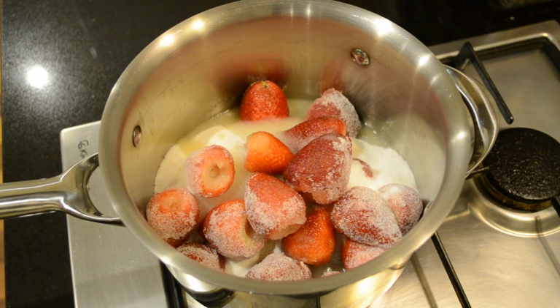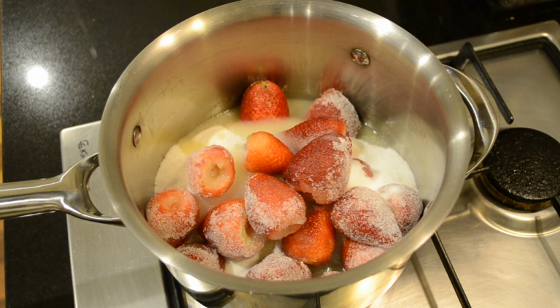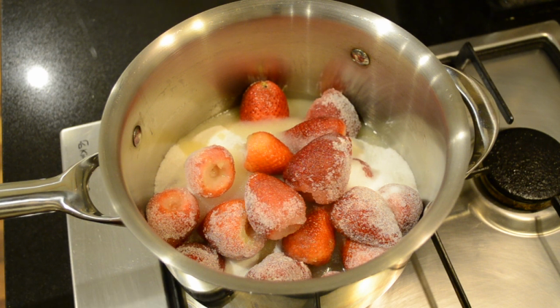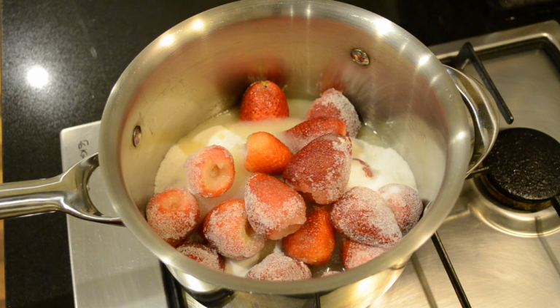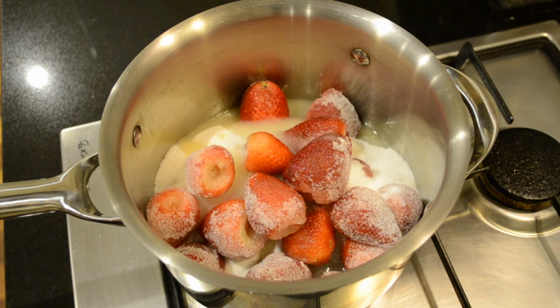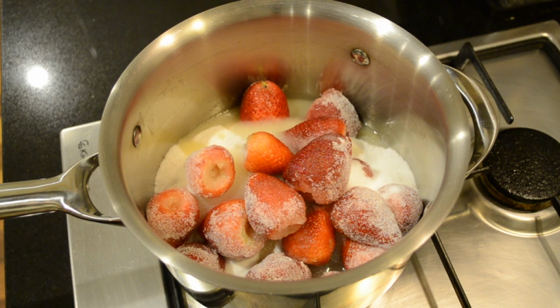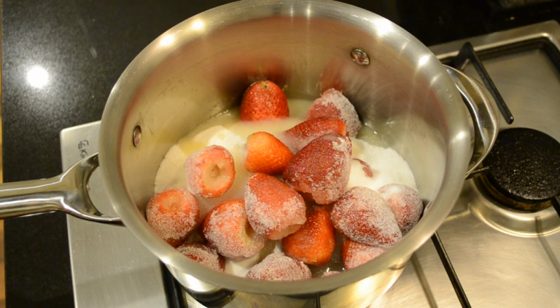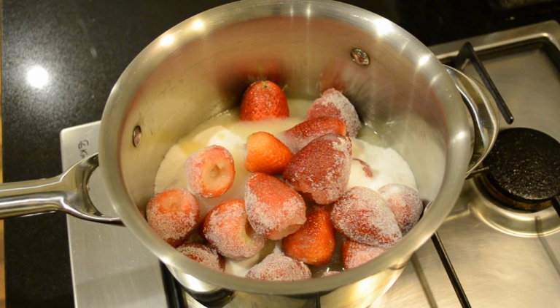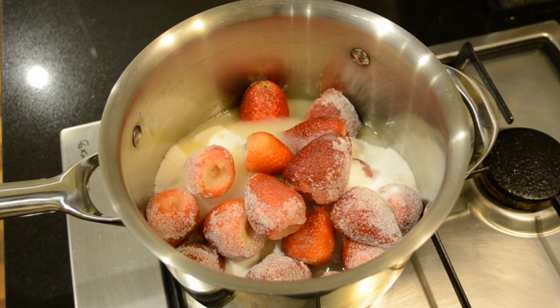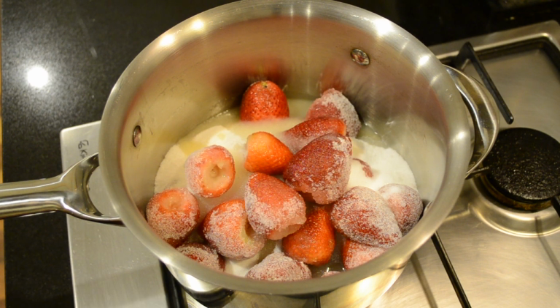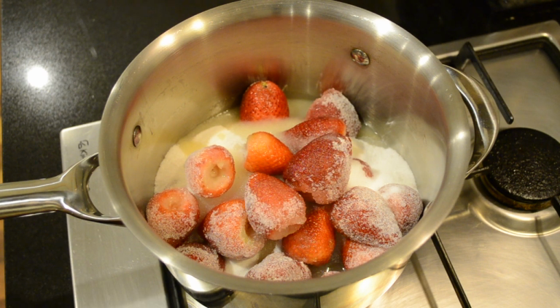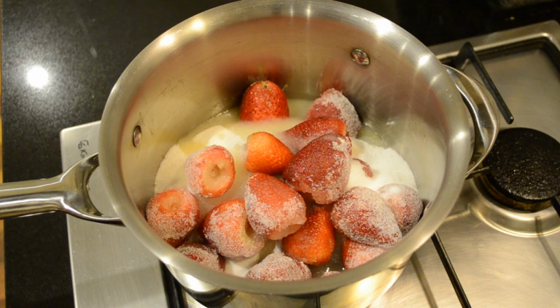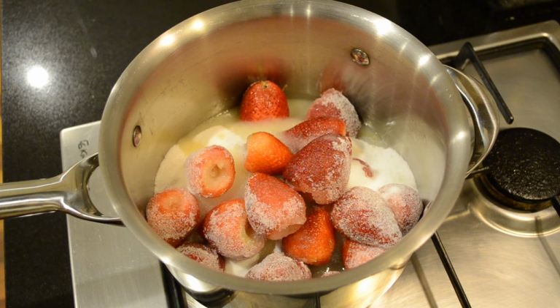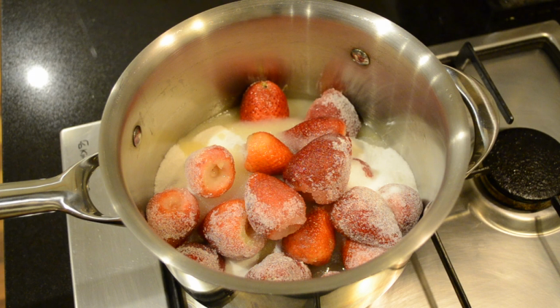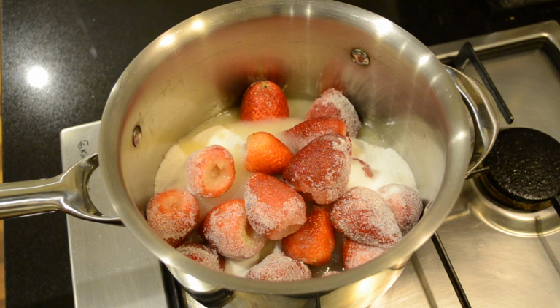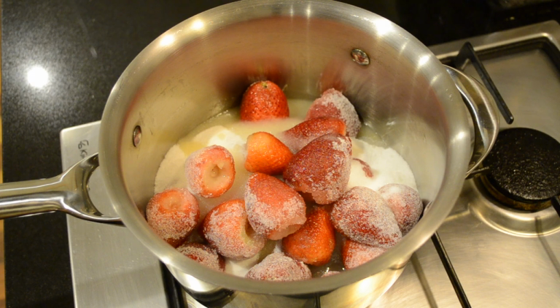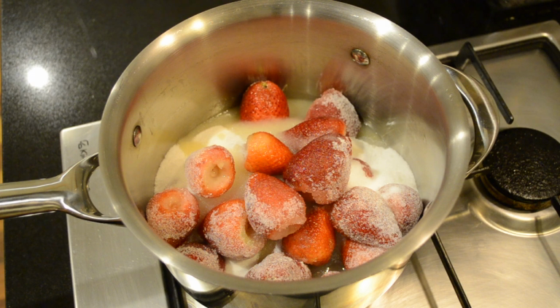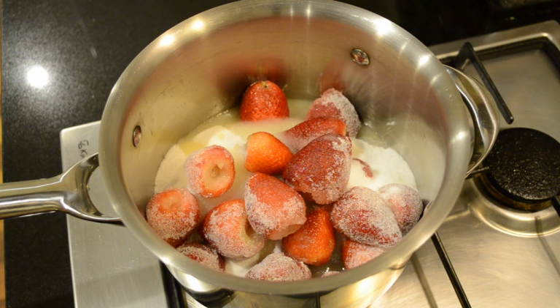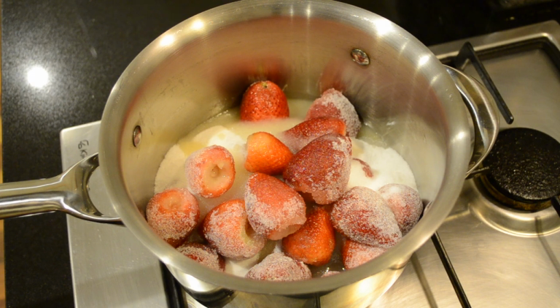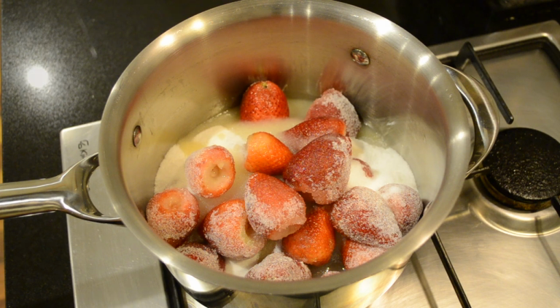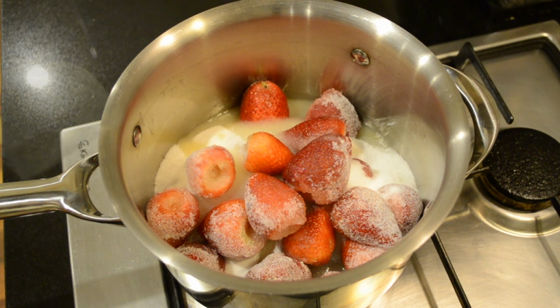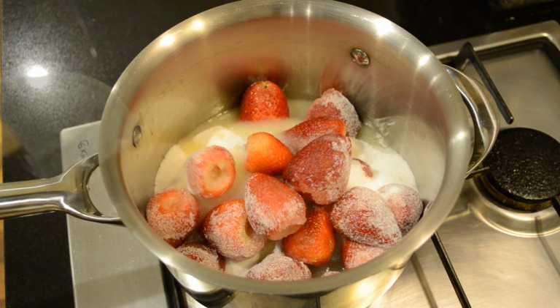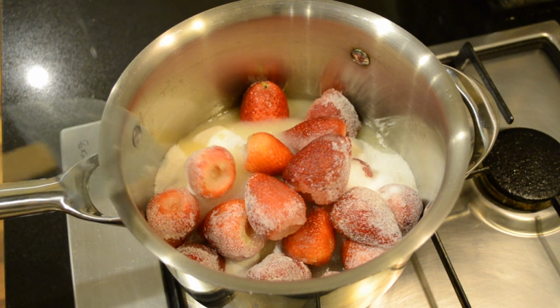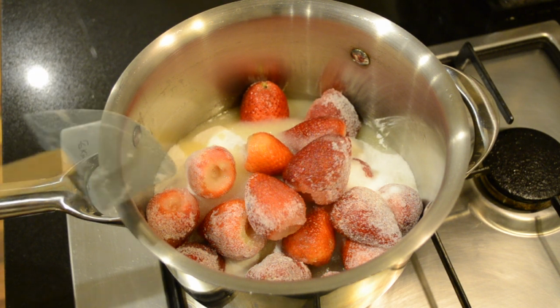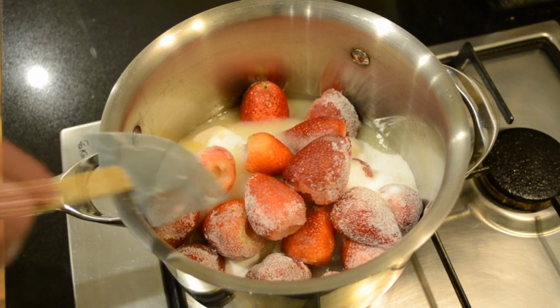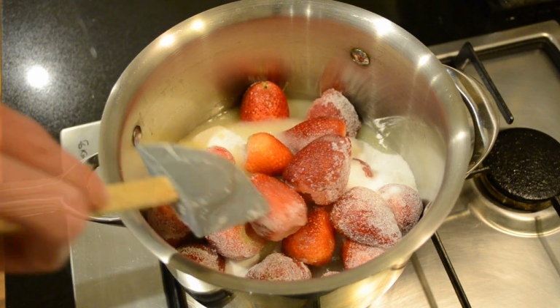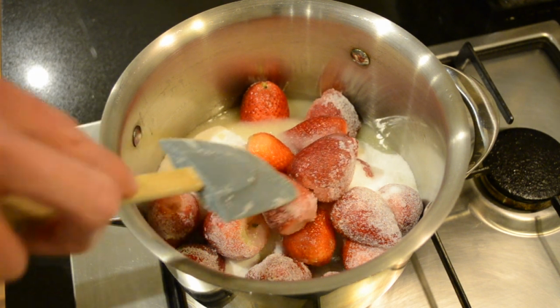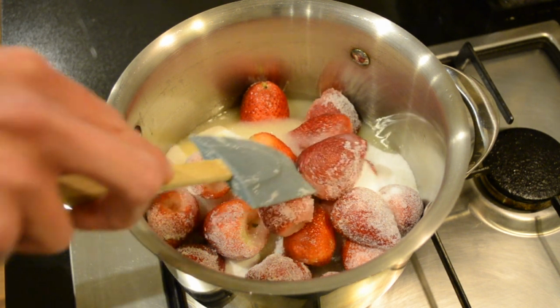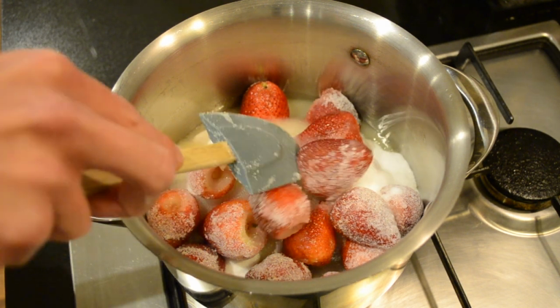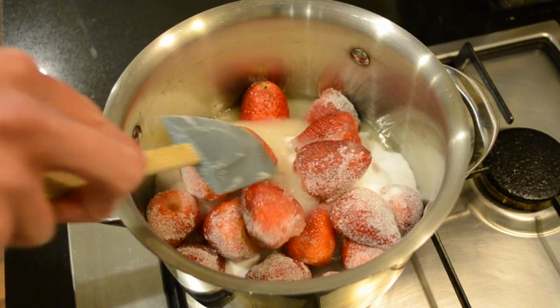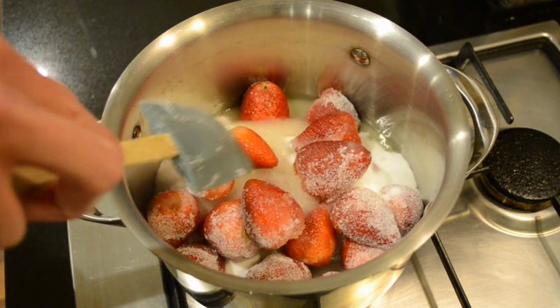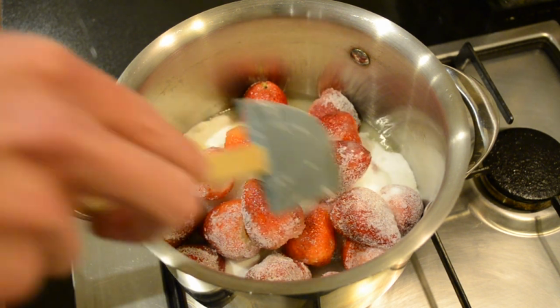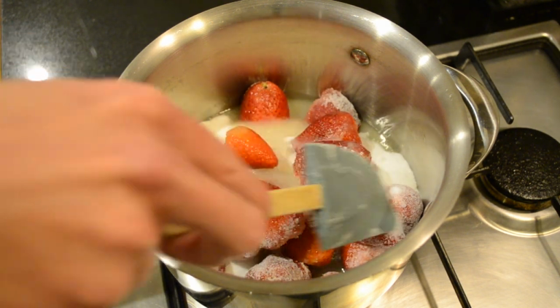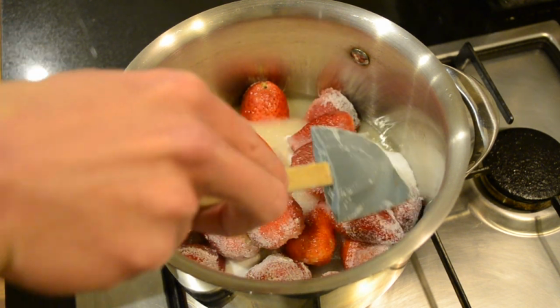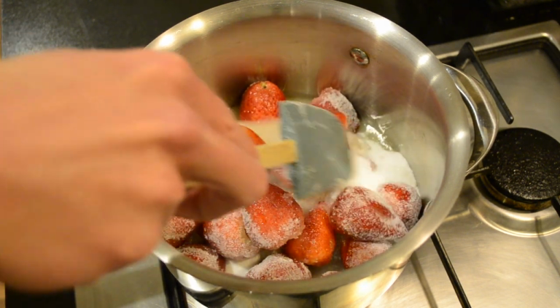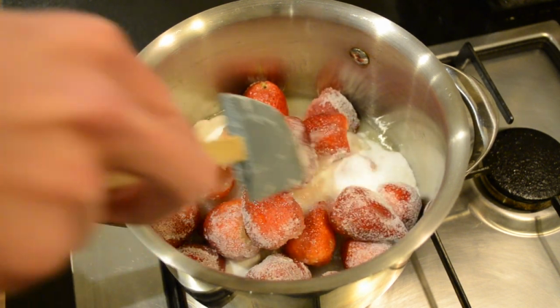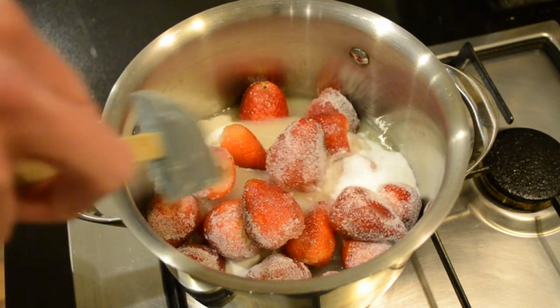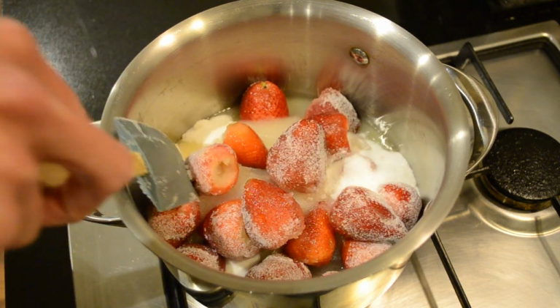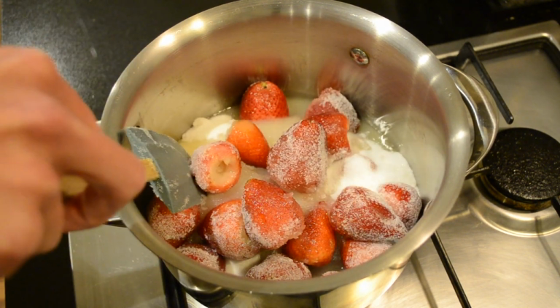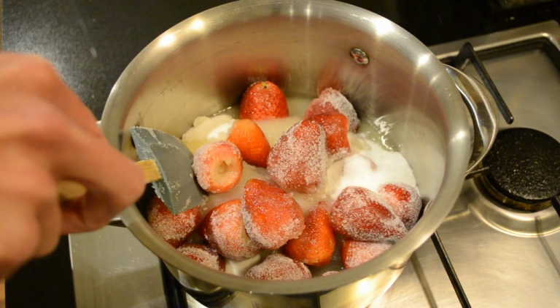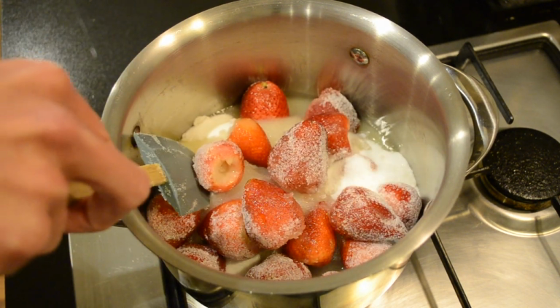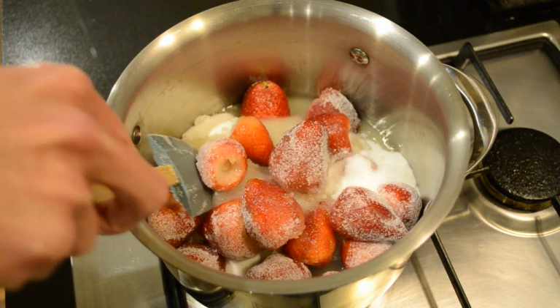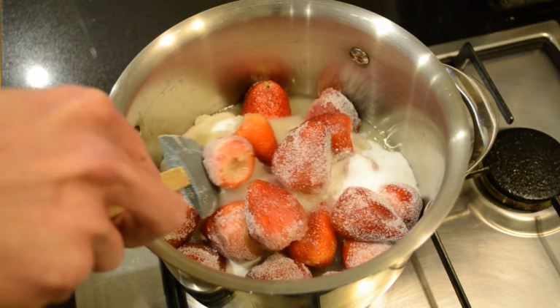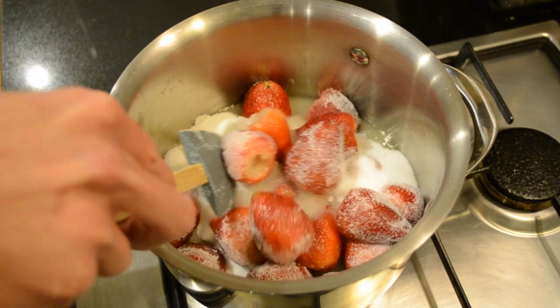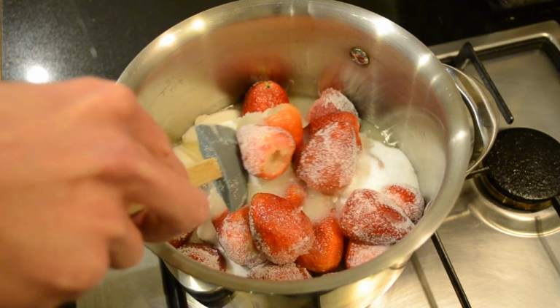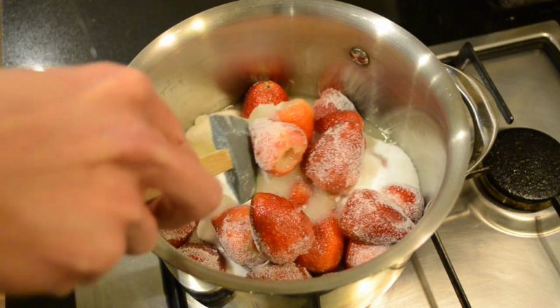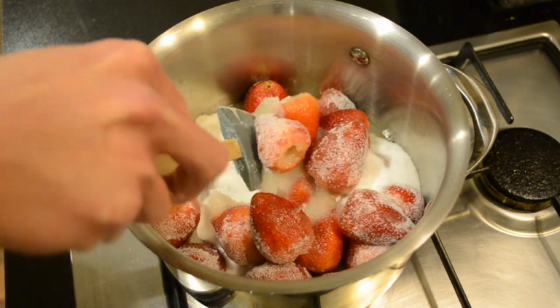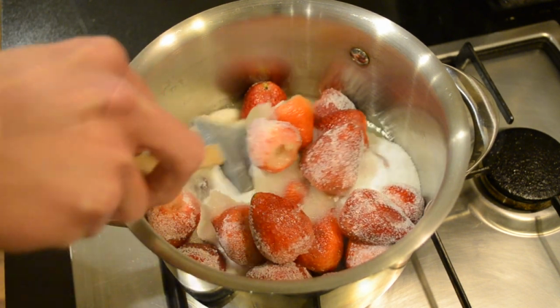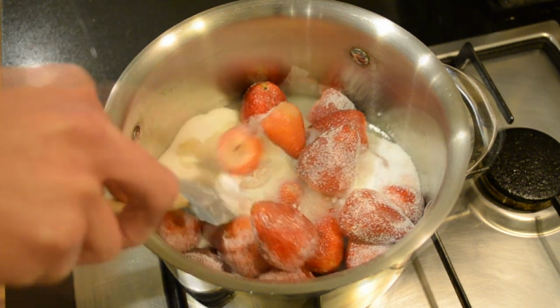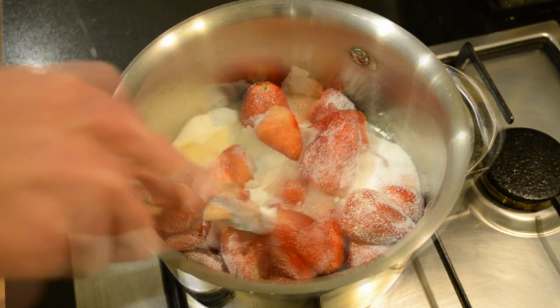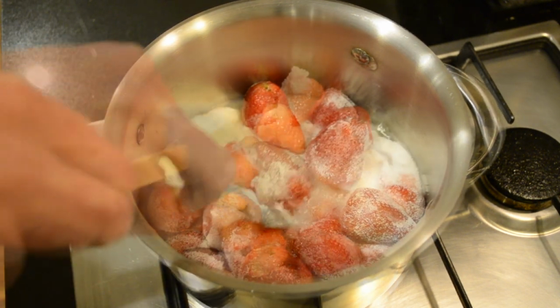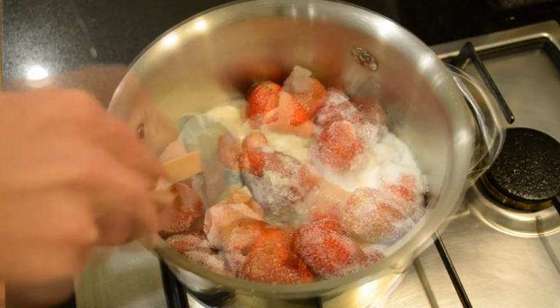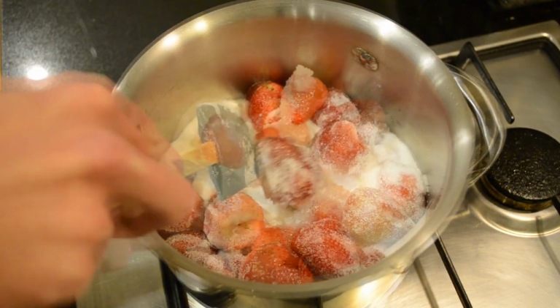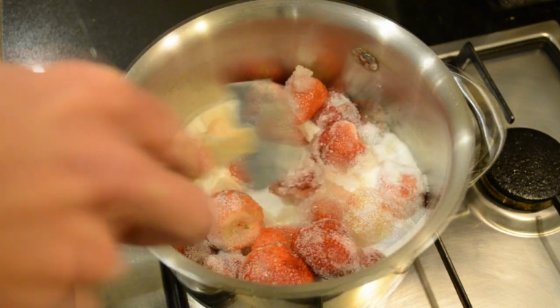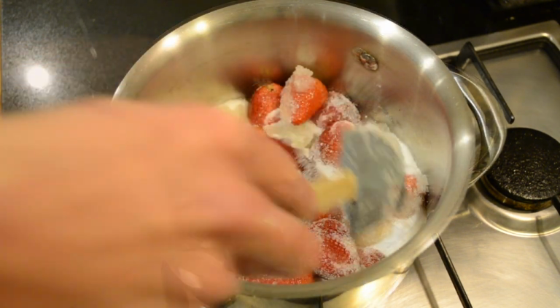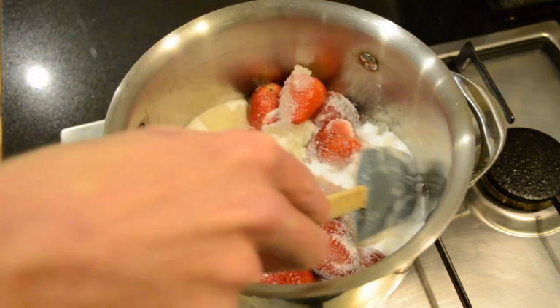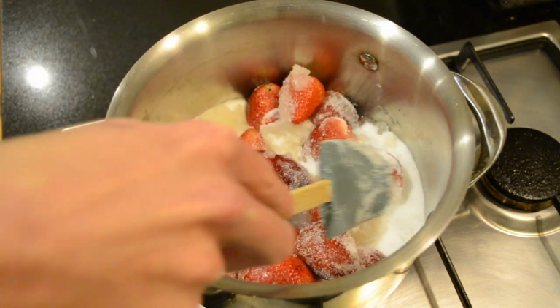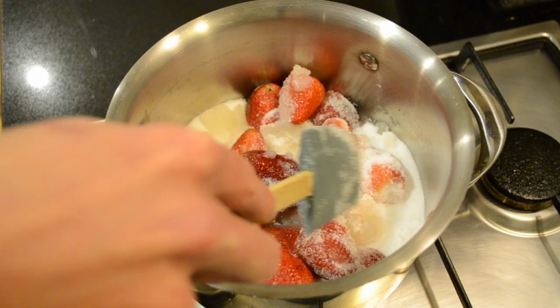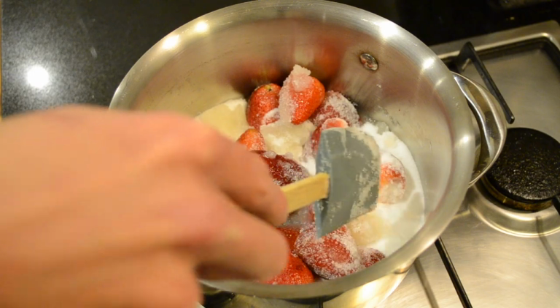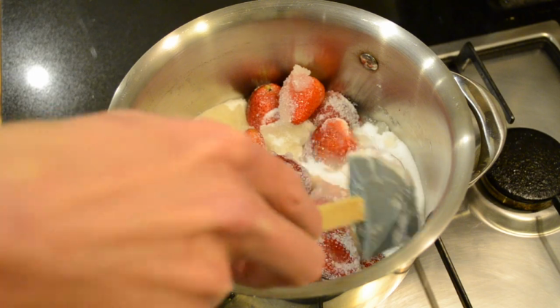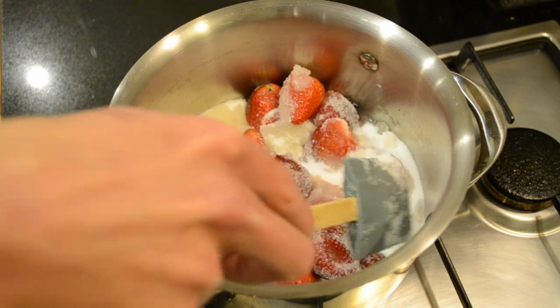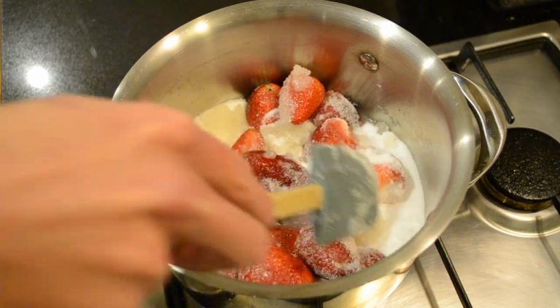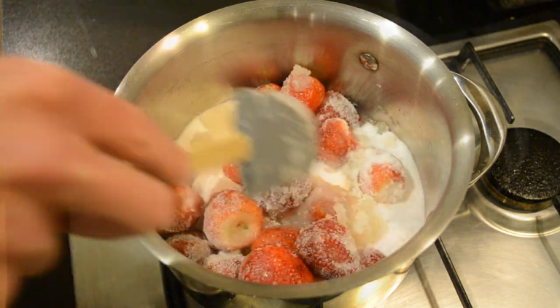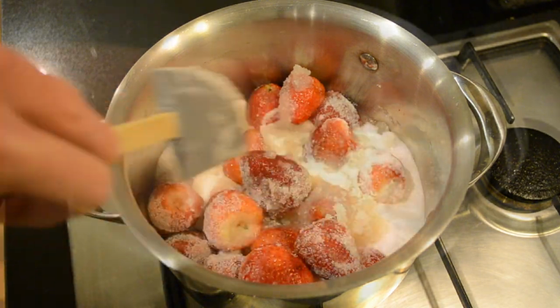We're then going to put this onto a medium to low heat and stir this until the sugar dissolves. Try not to break up the fruit.